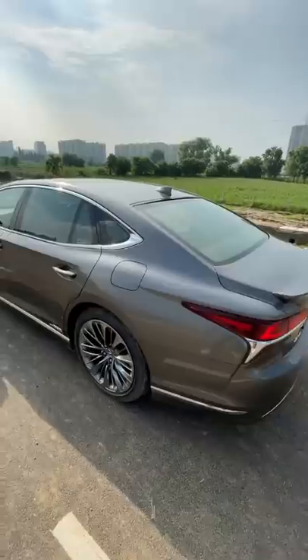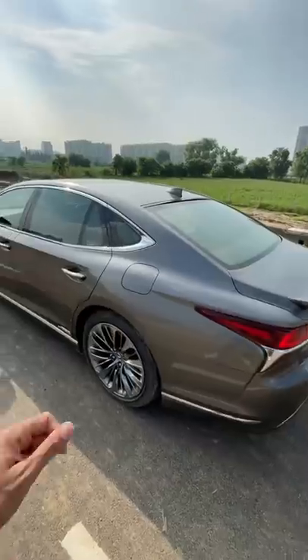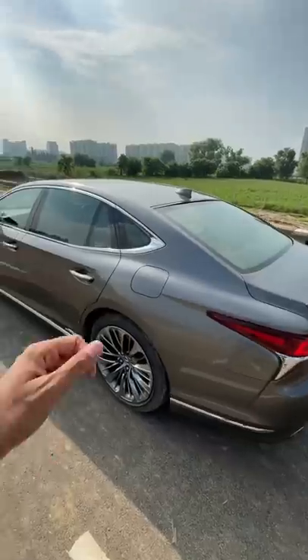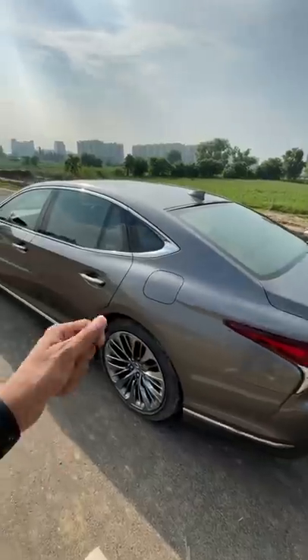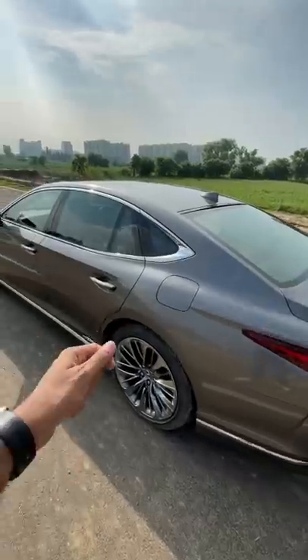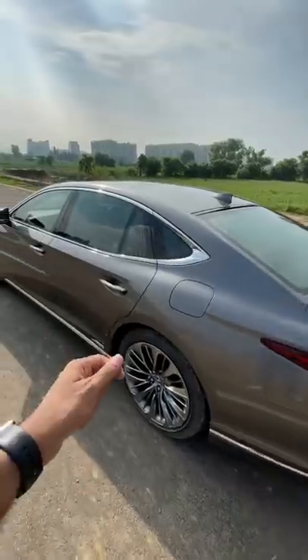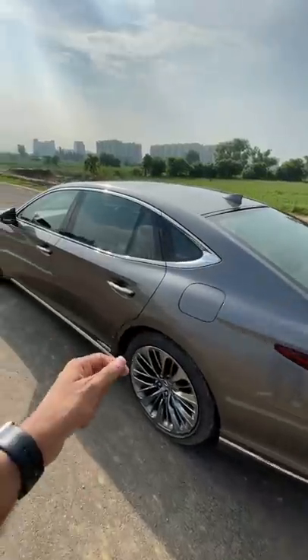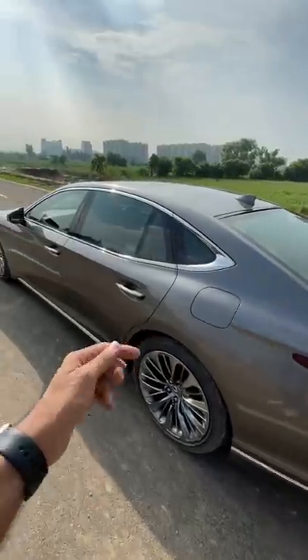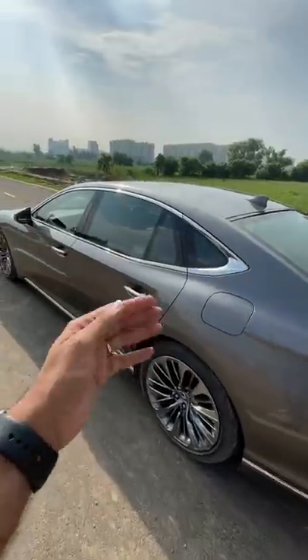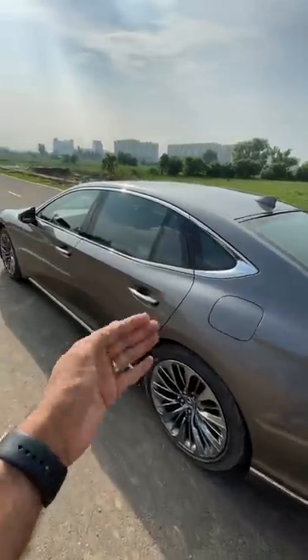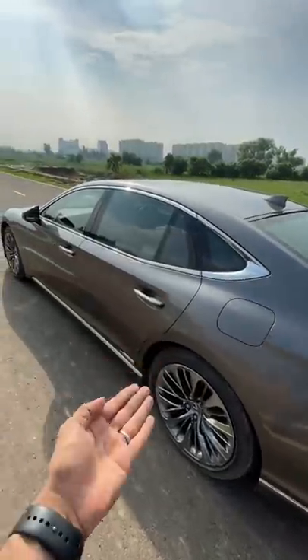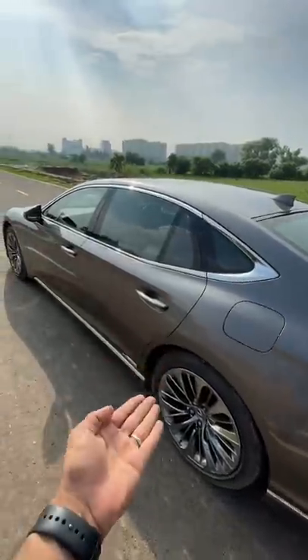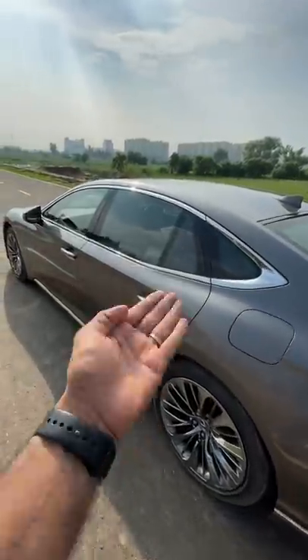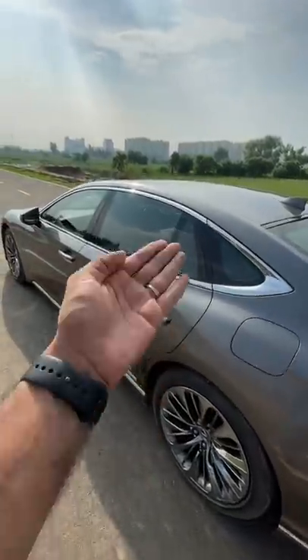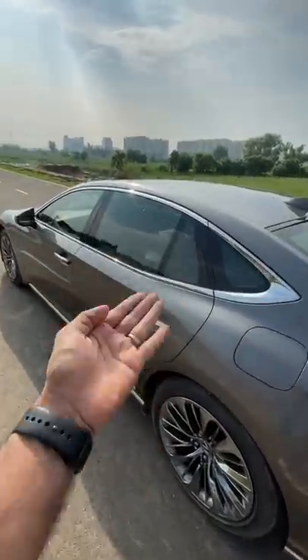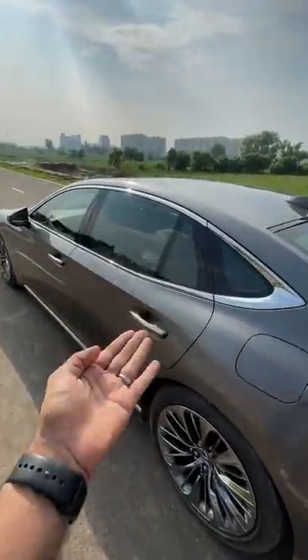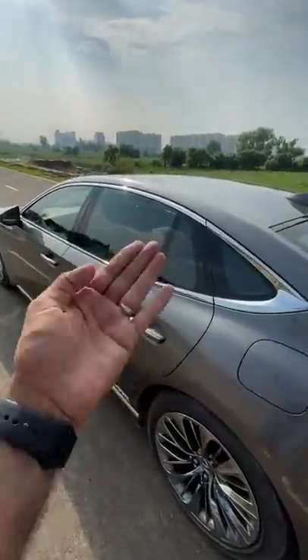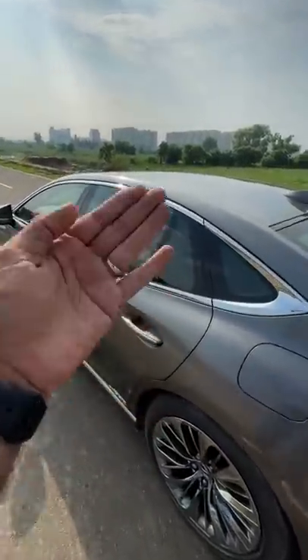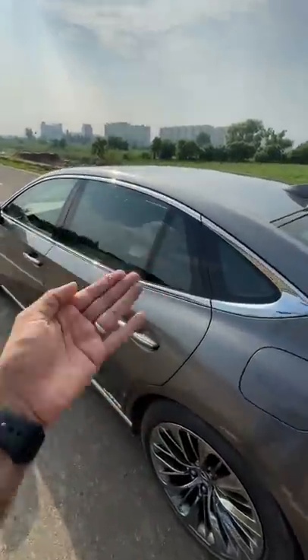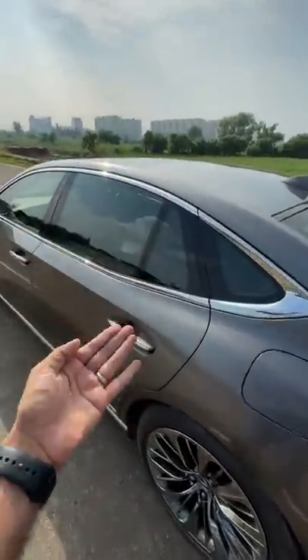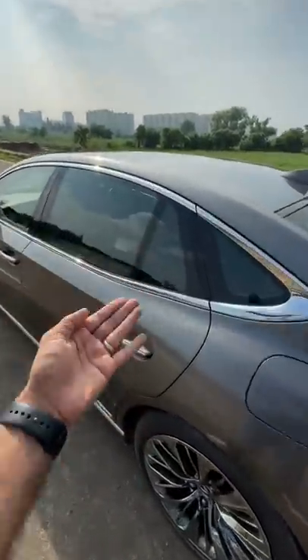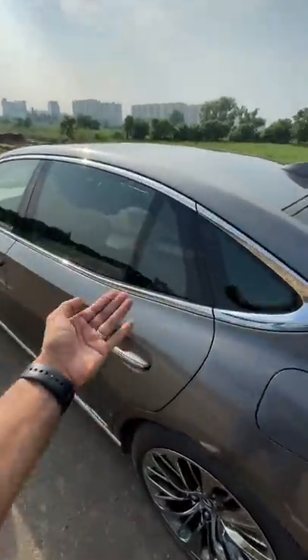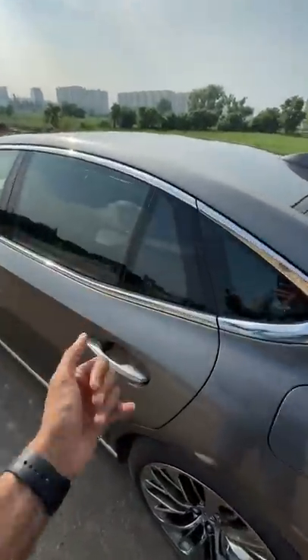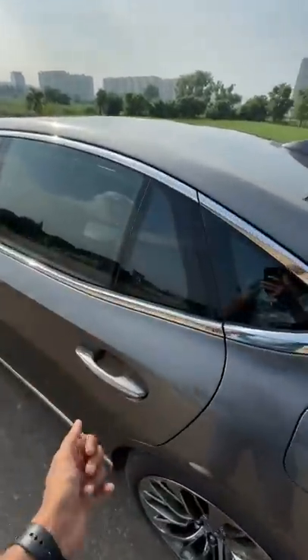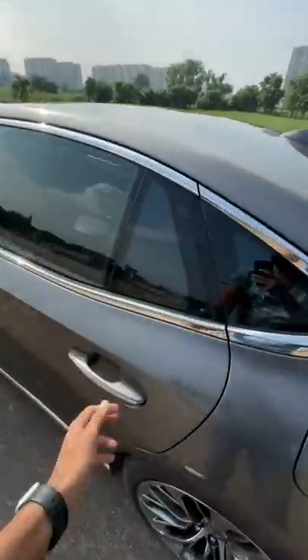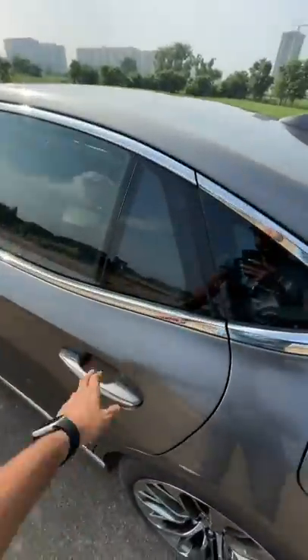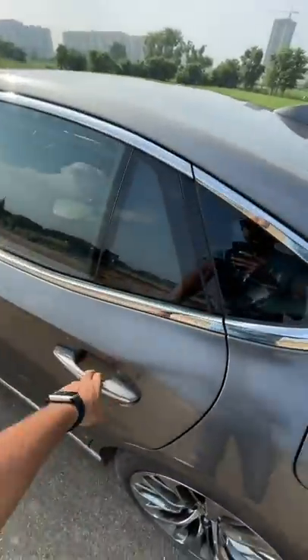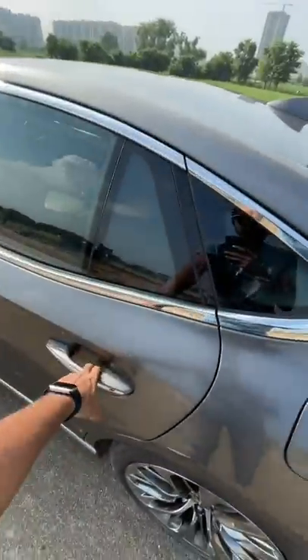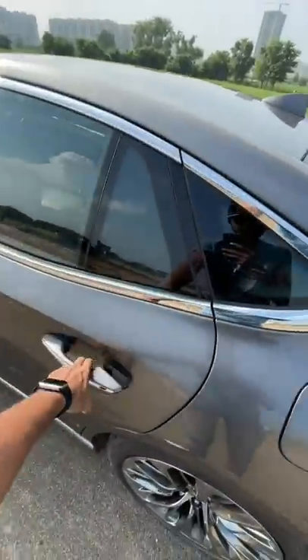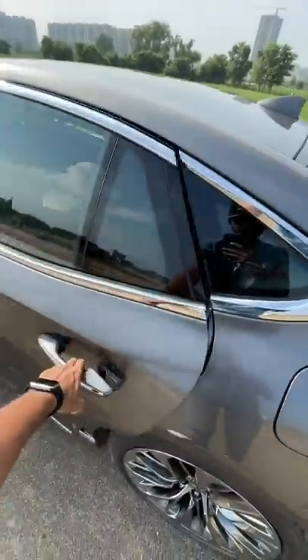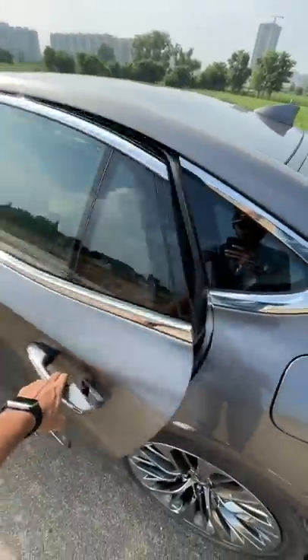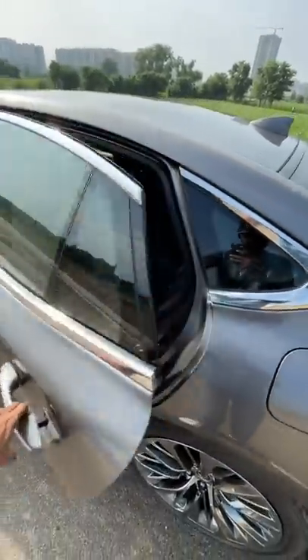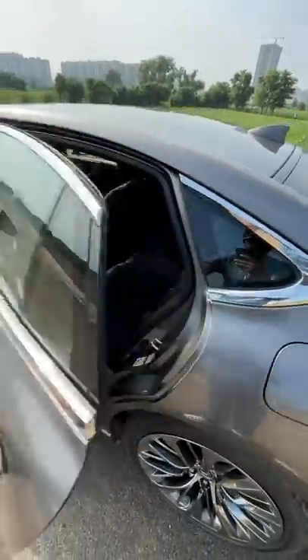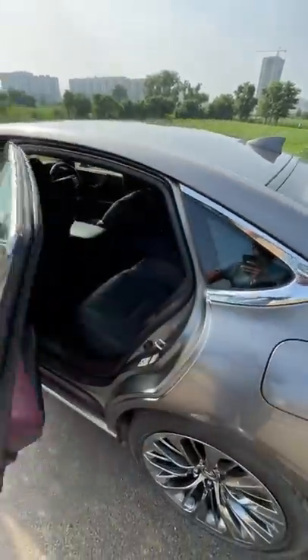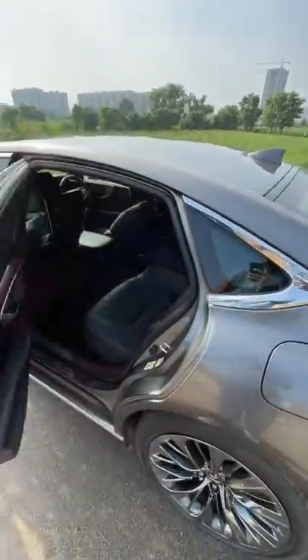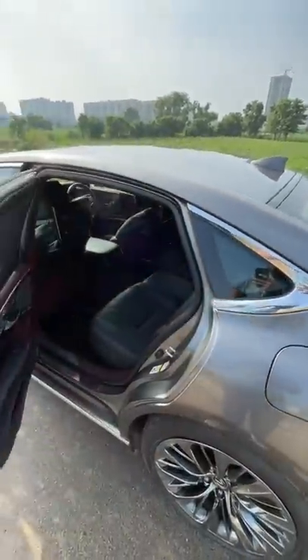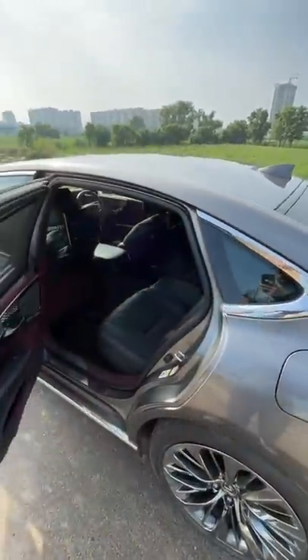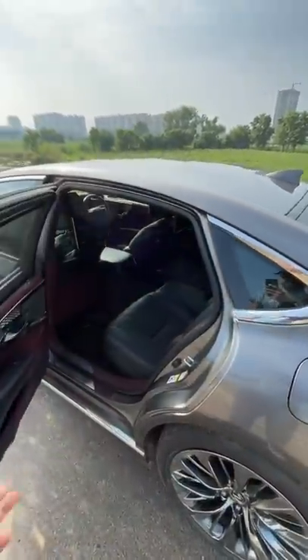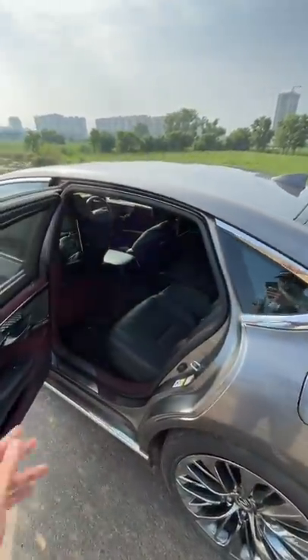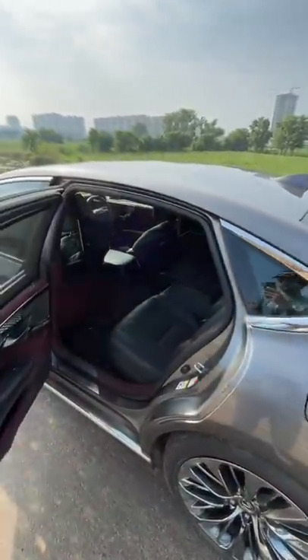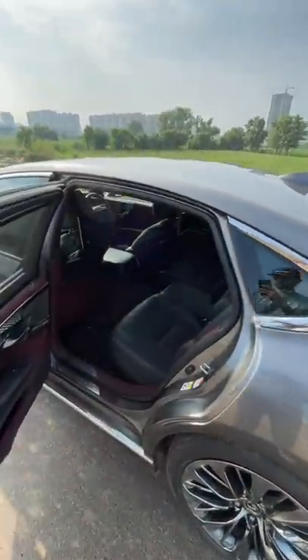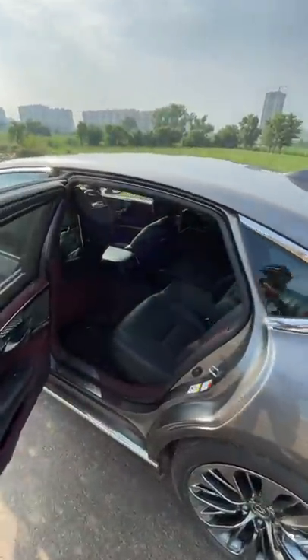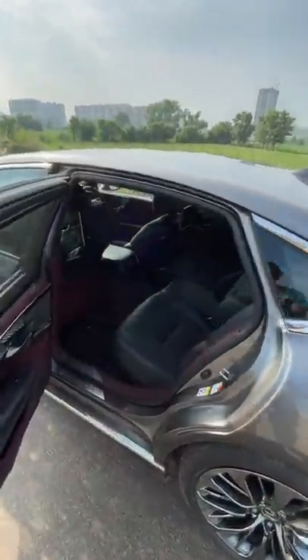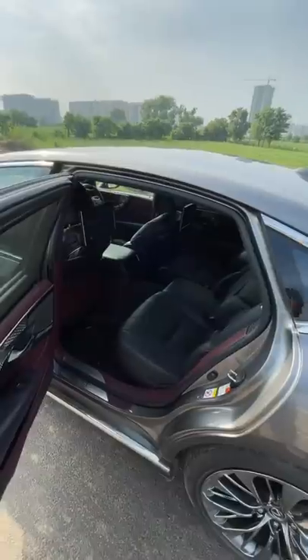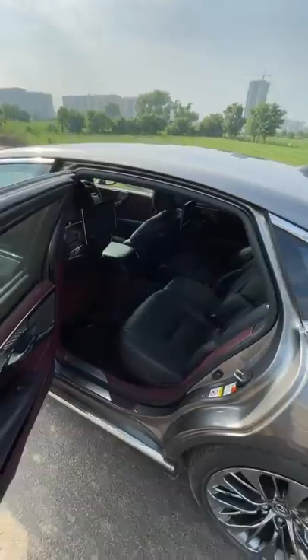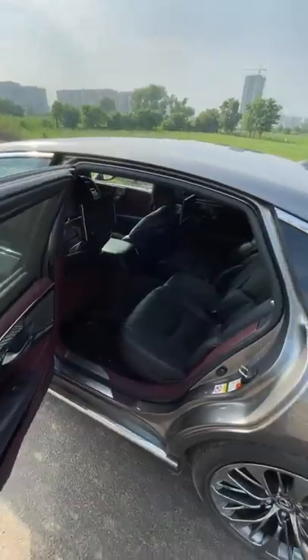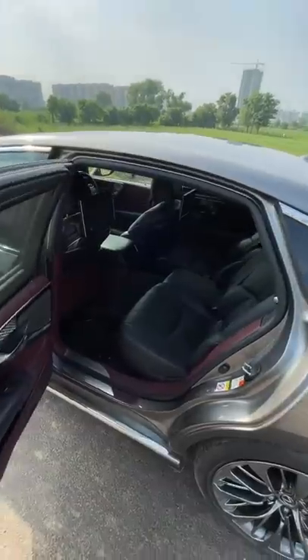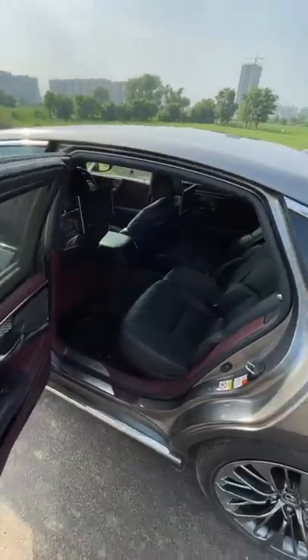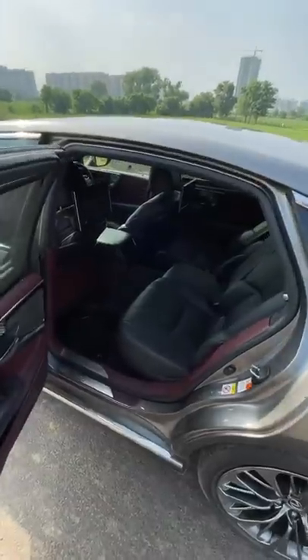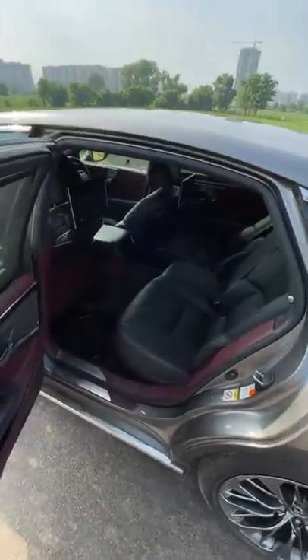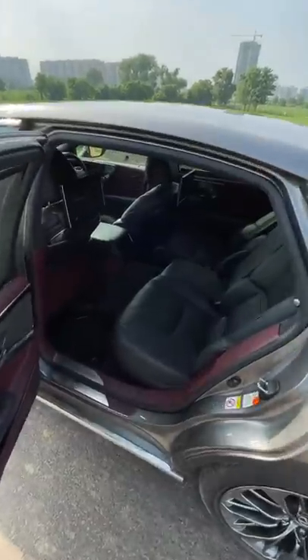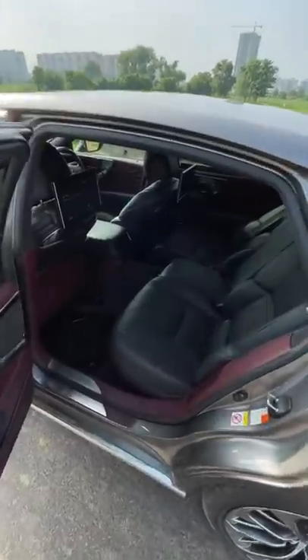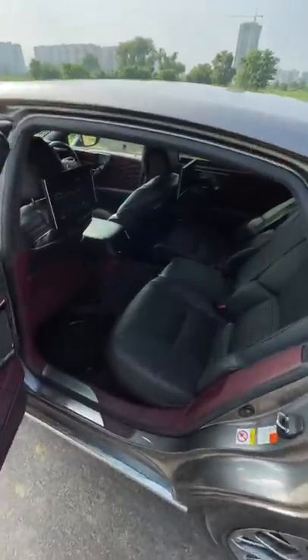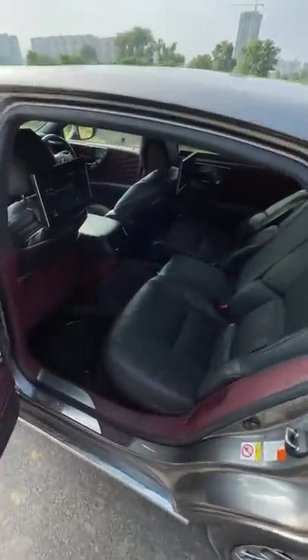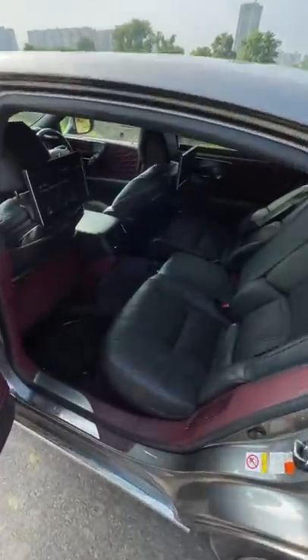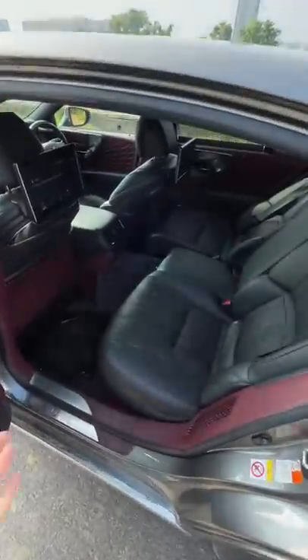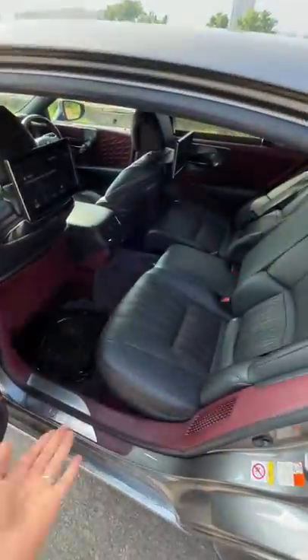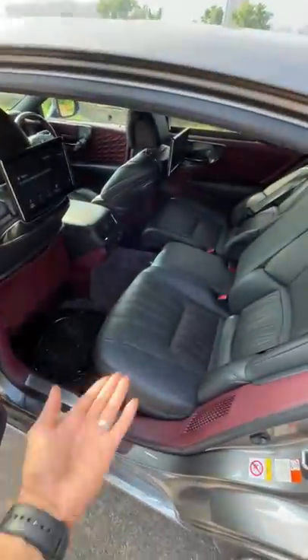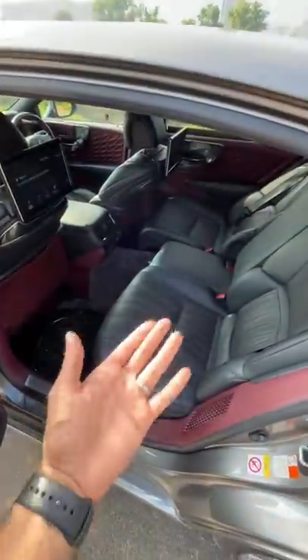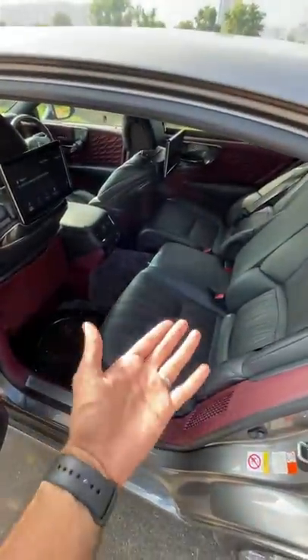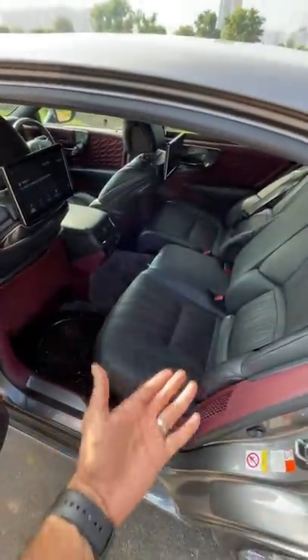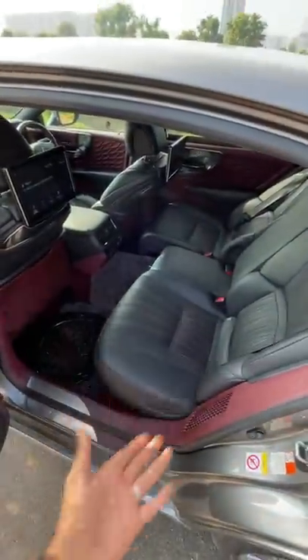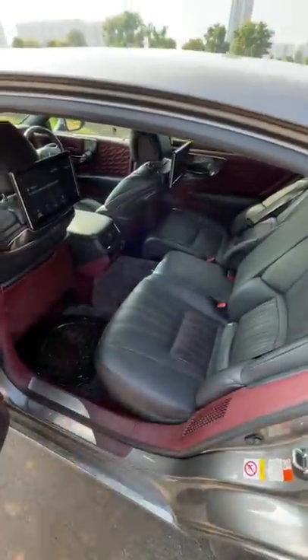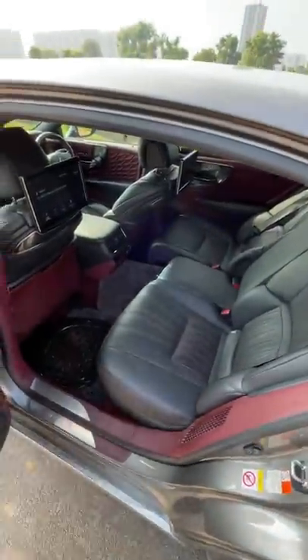Whenever you unlock the car it actually raises itself so it's easier to get in and out, and also the seat moves its position so that it's easier to get in and out. It raises on its air suspension.